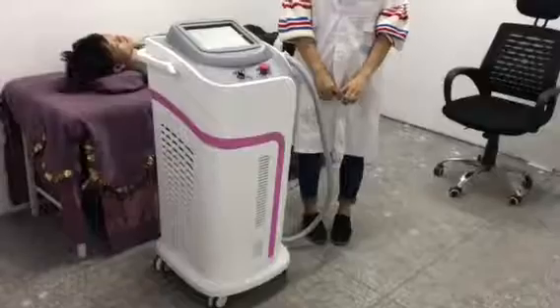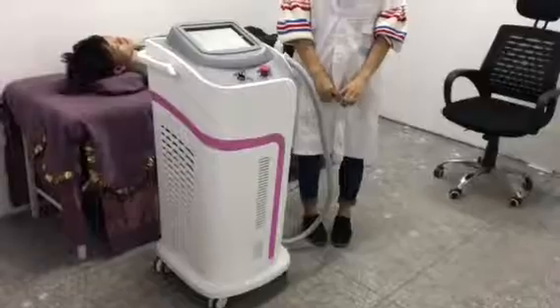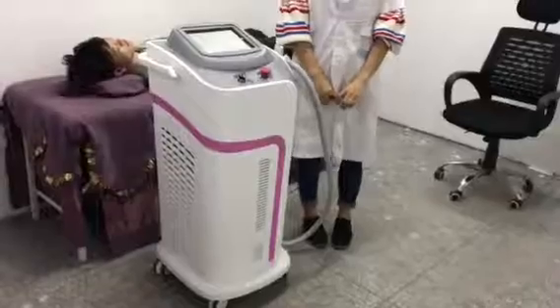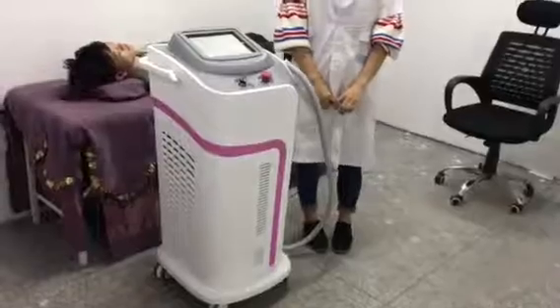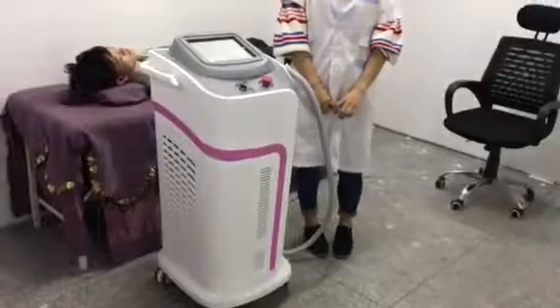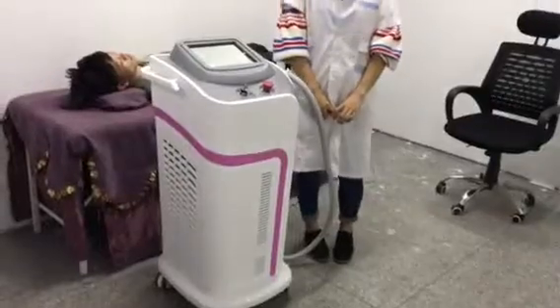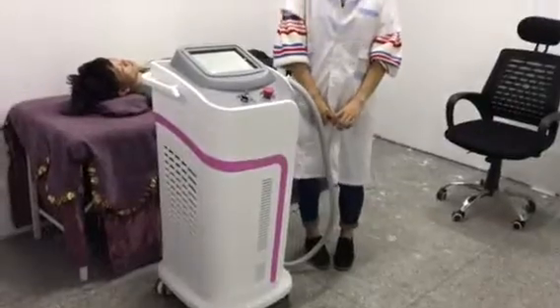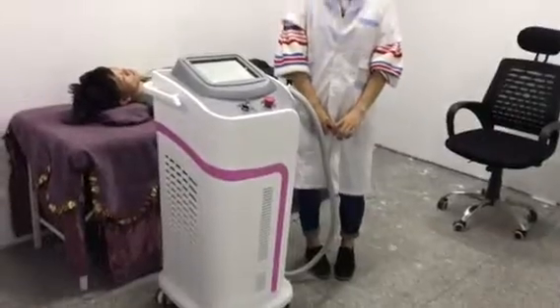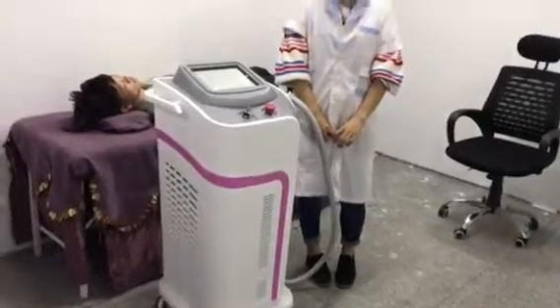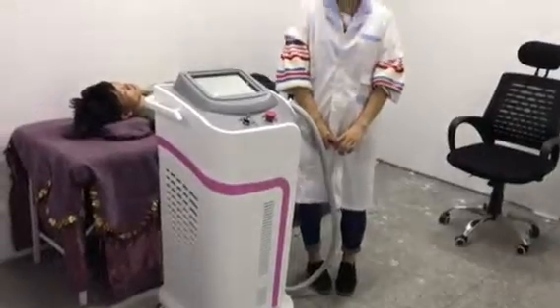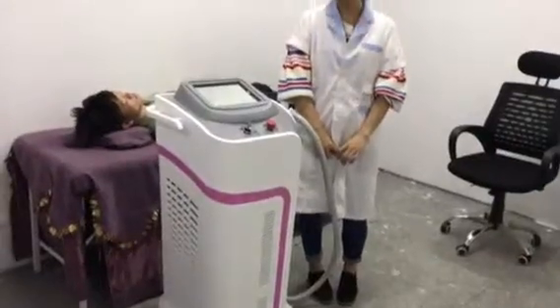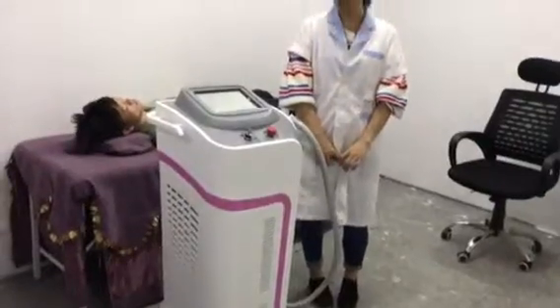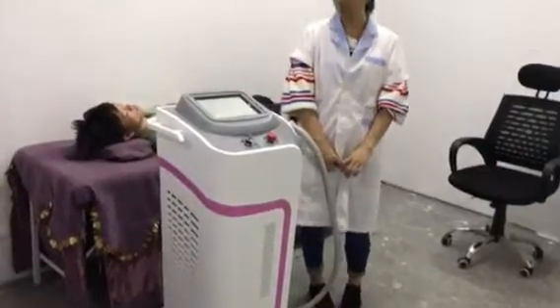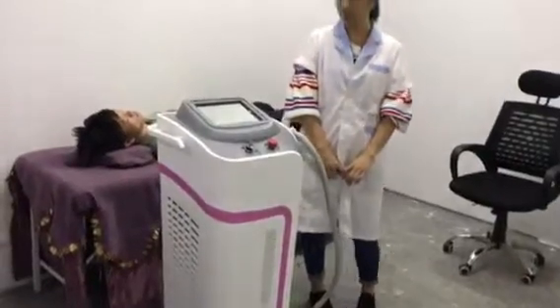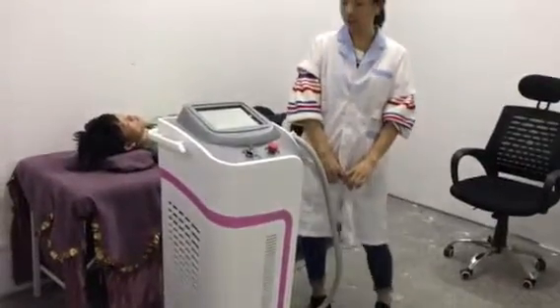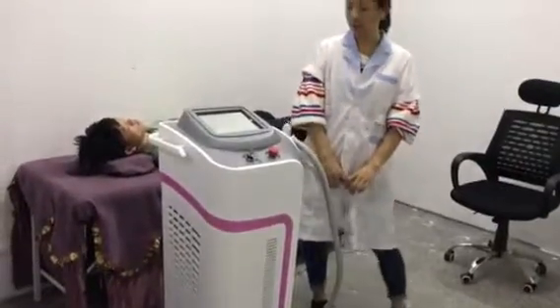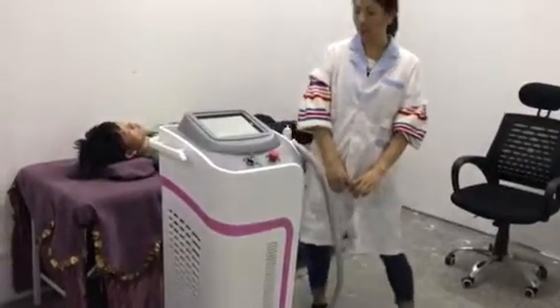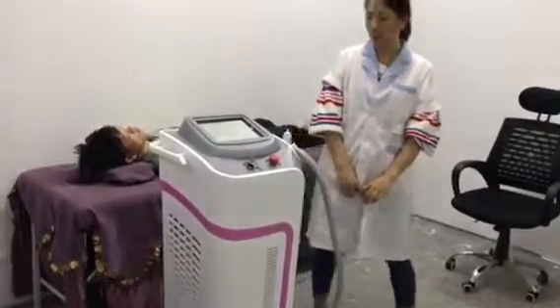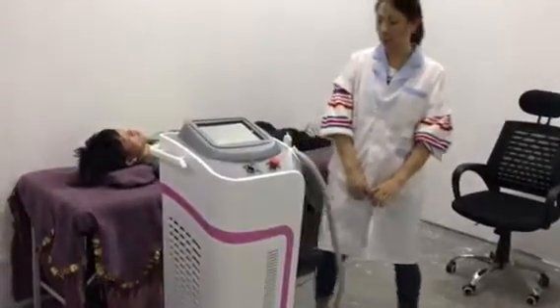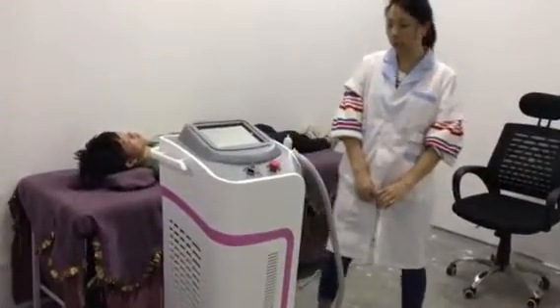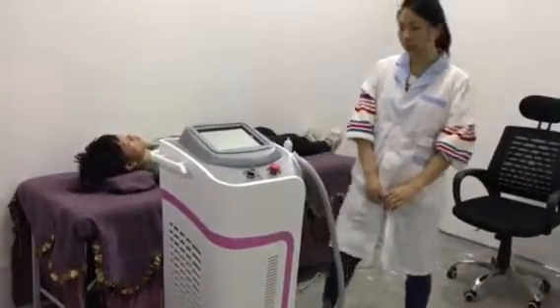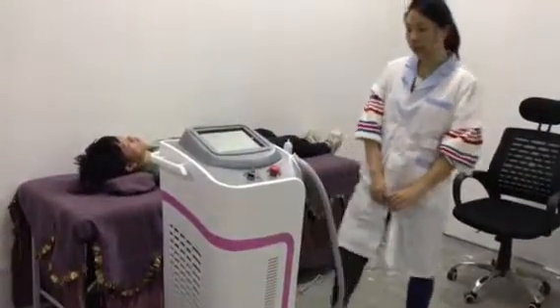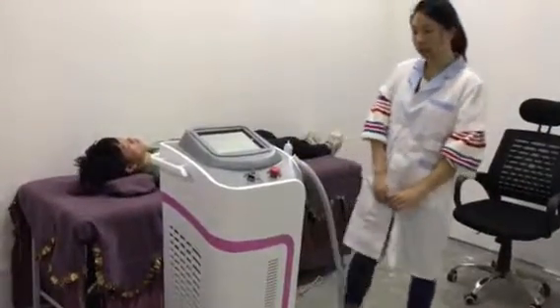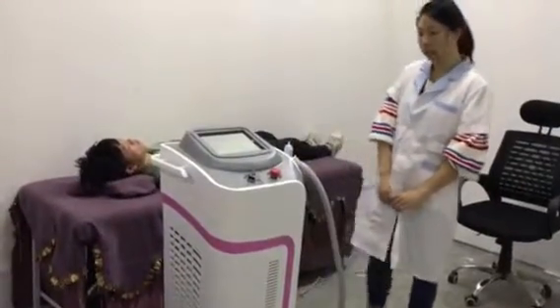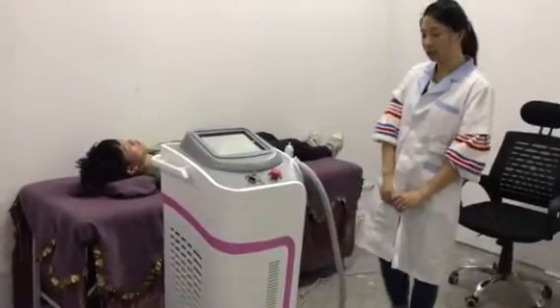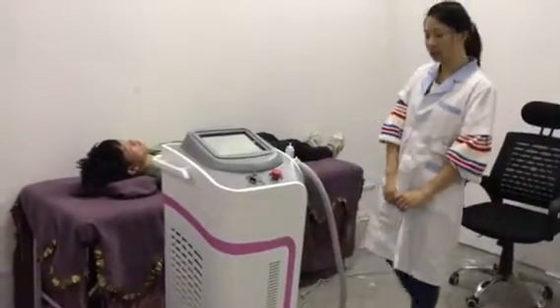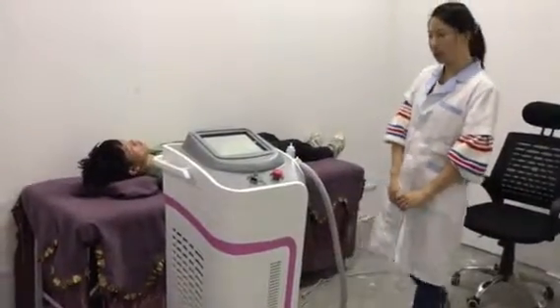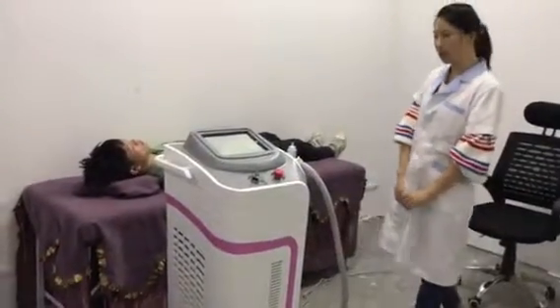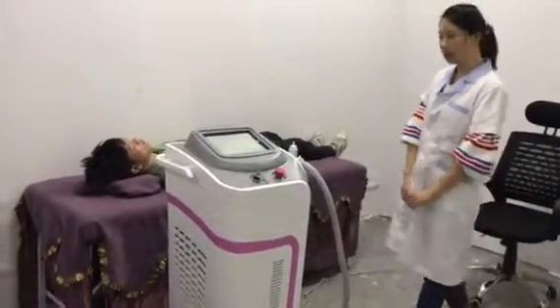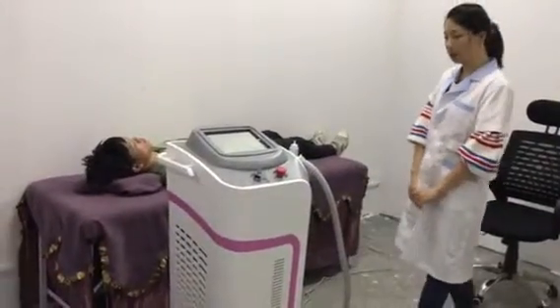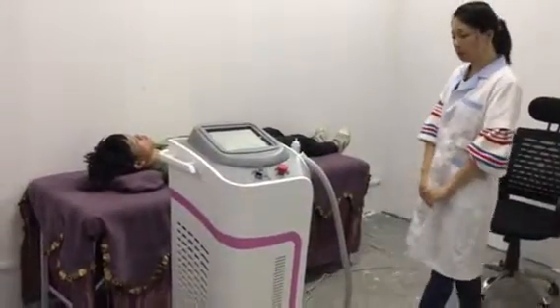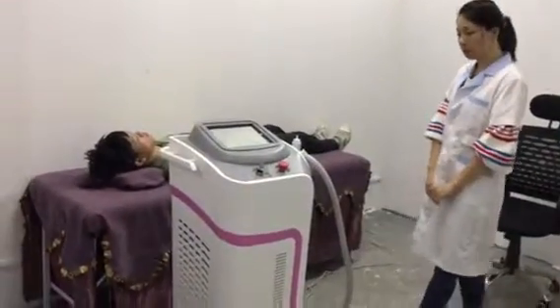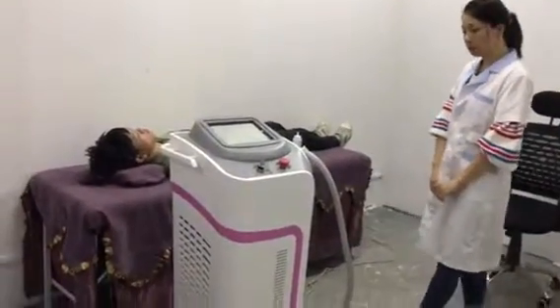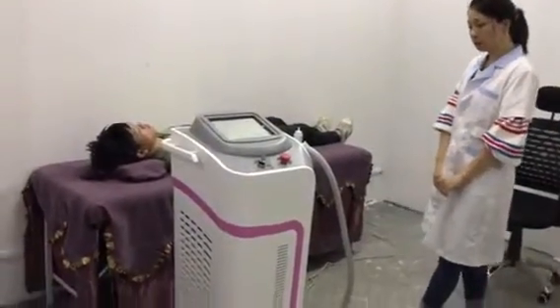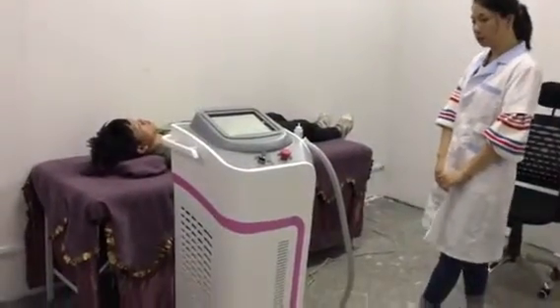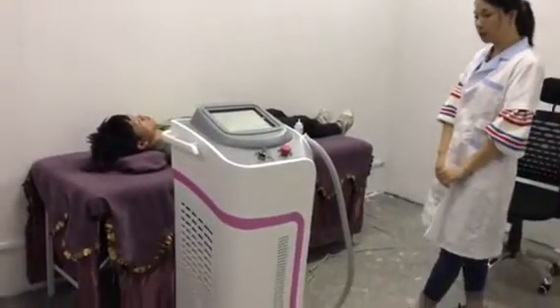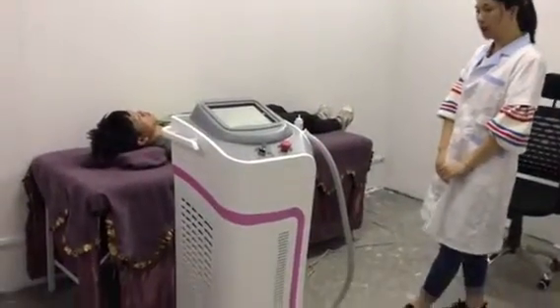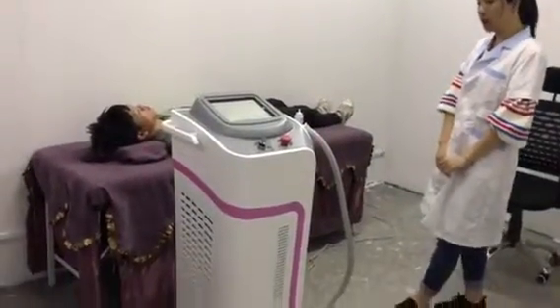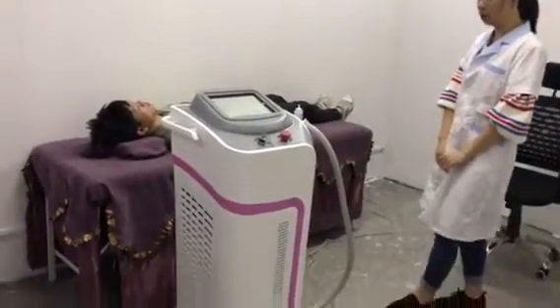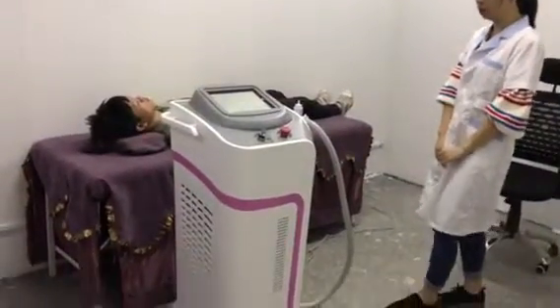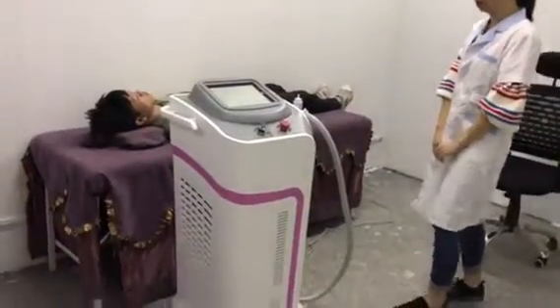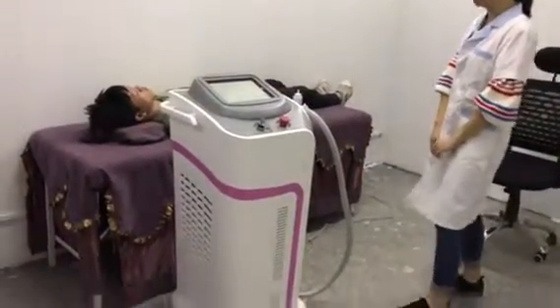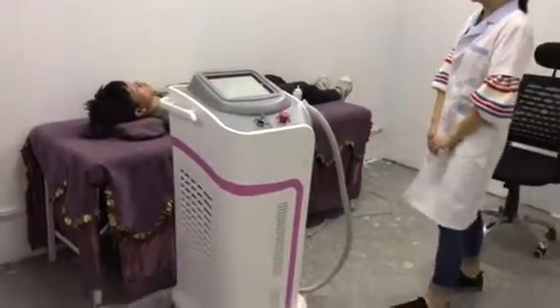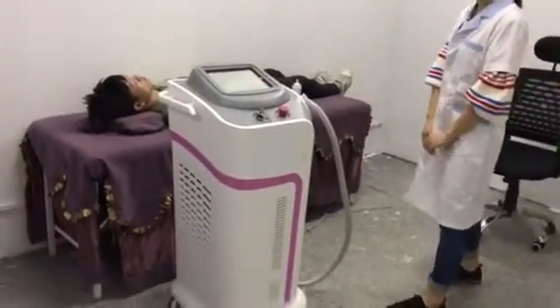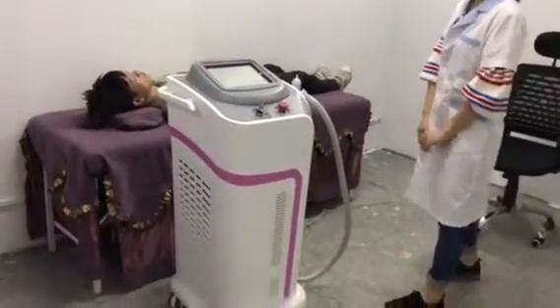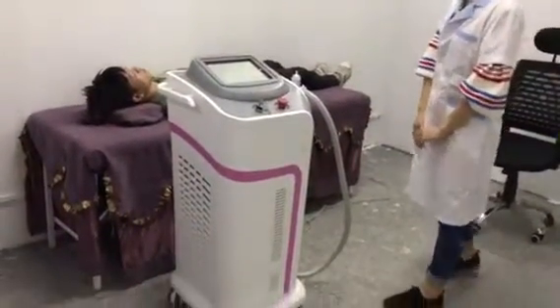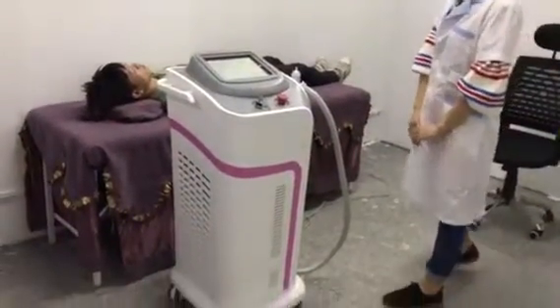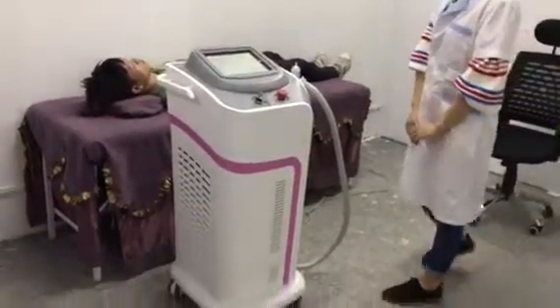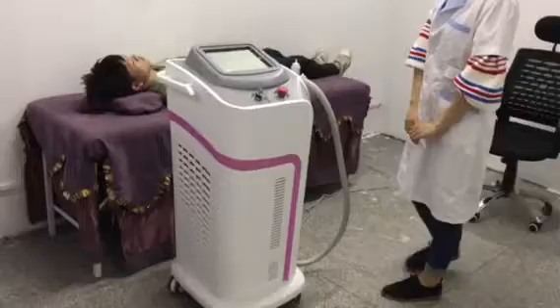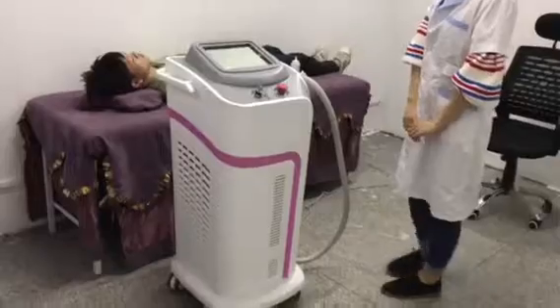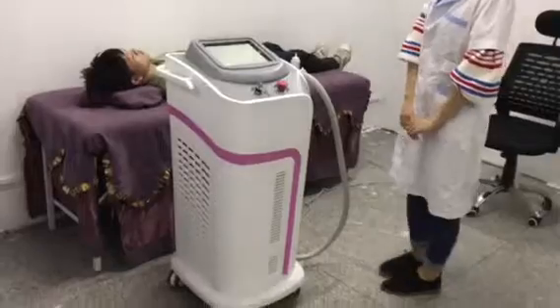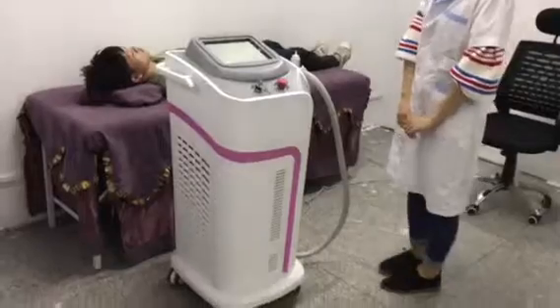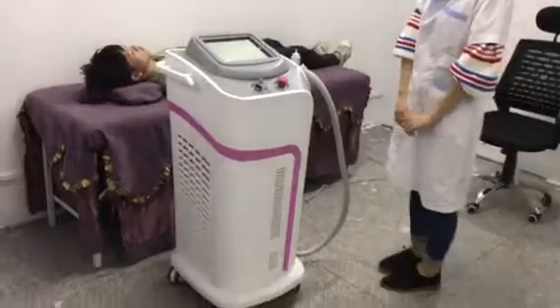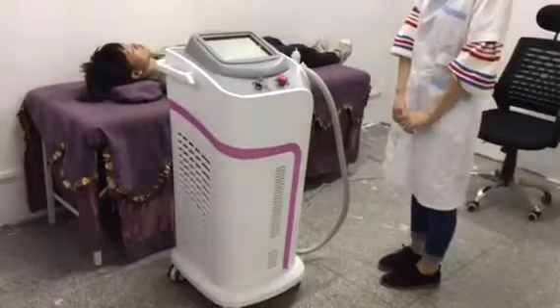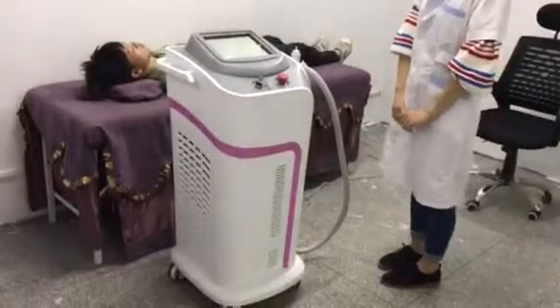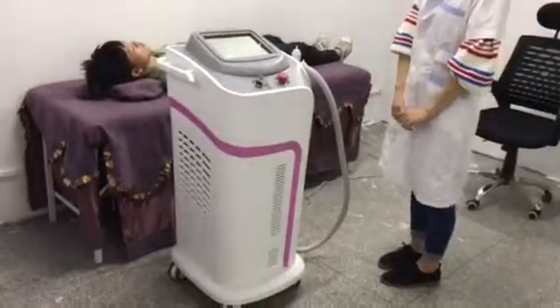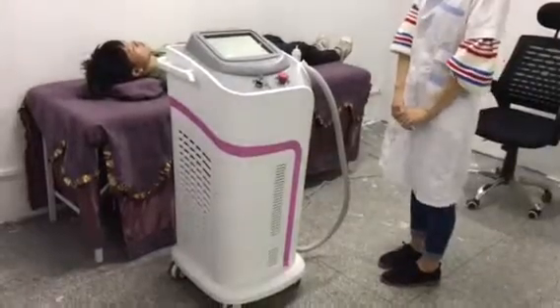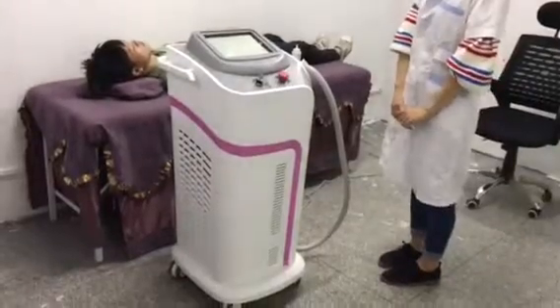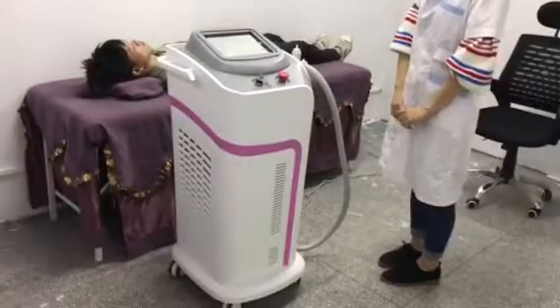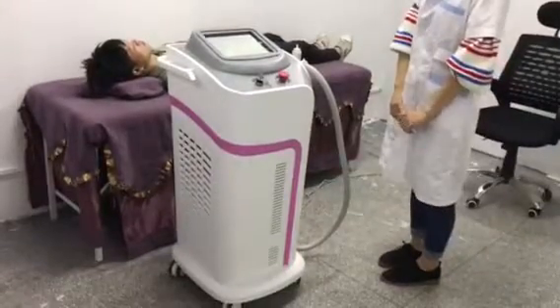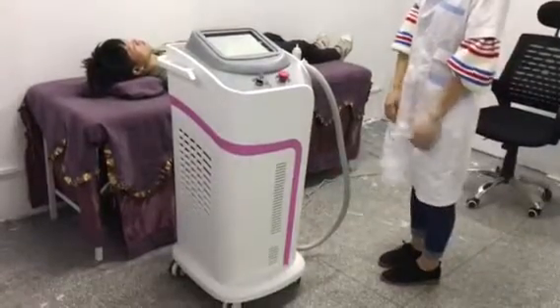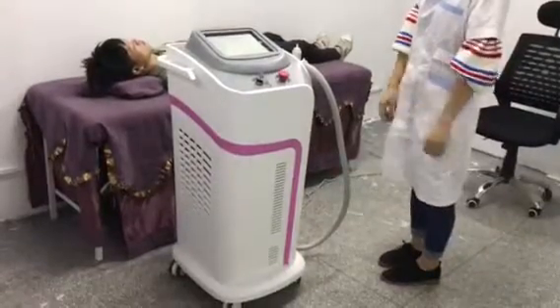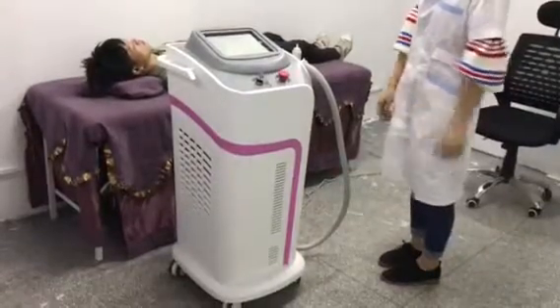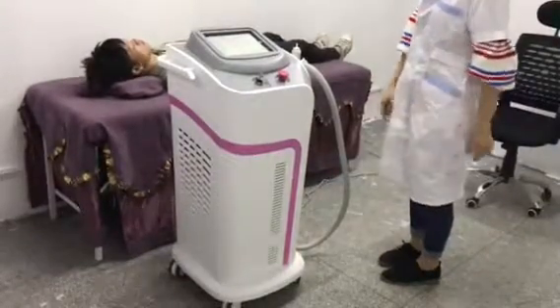Hello, this is us from the BBOT equipment company. Now I'd like to introduce our Darlisa hair removal machine.